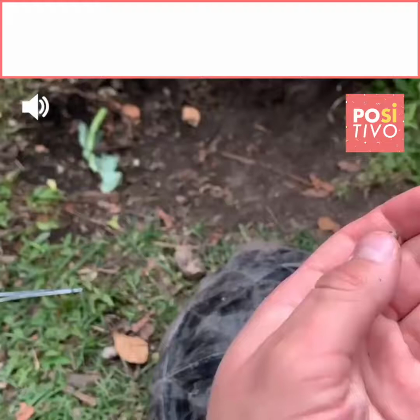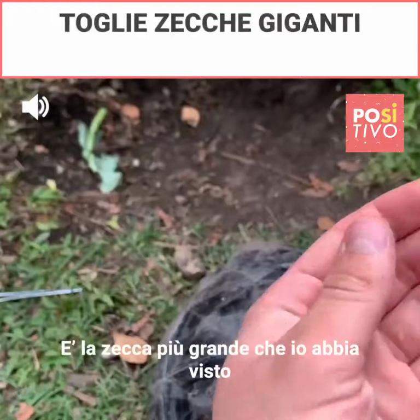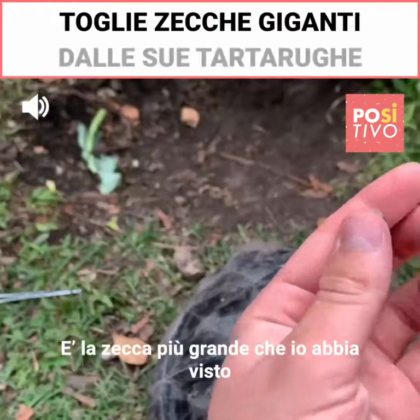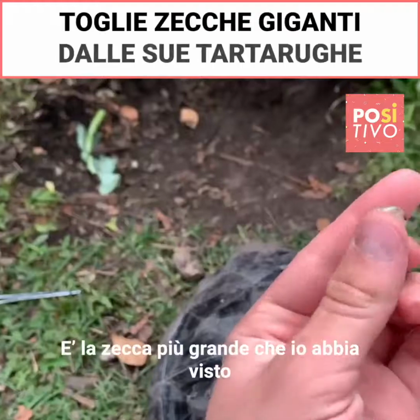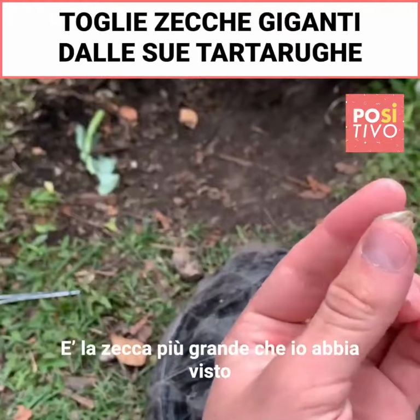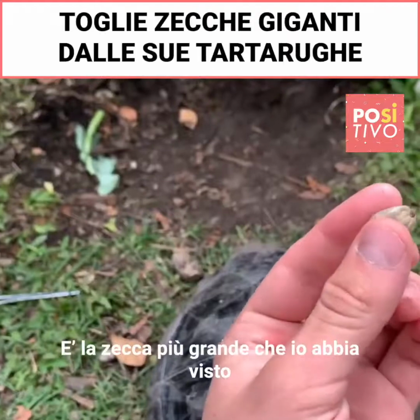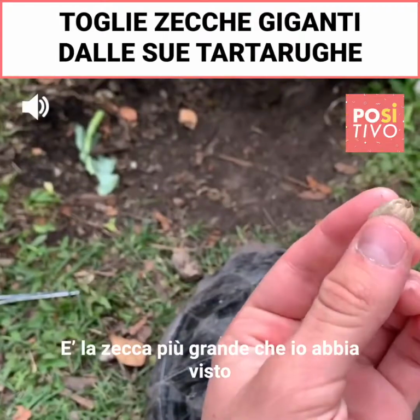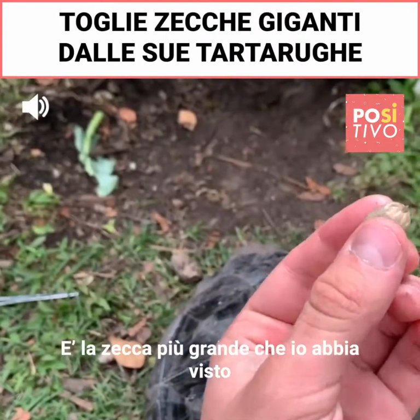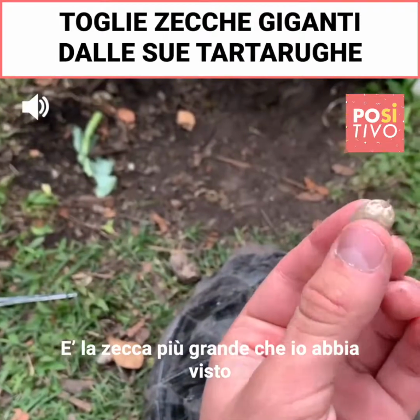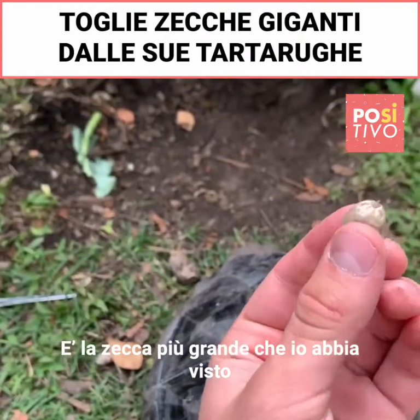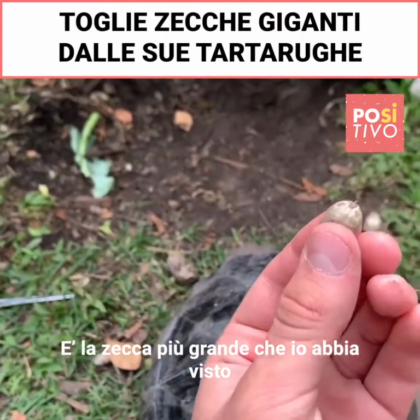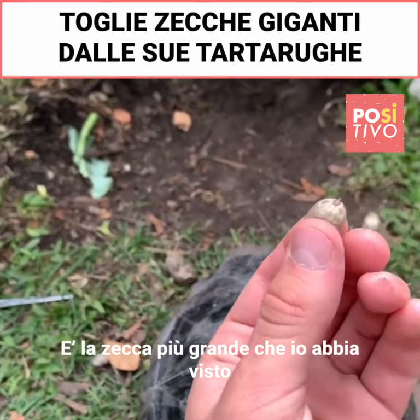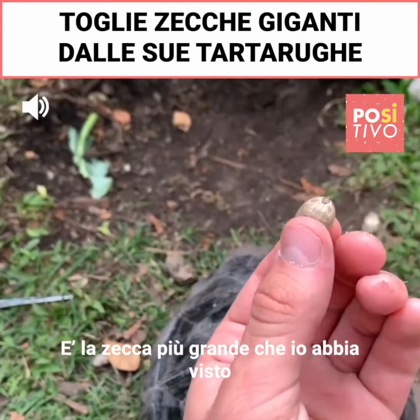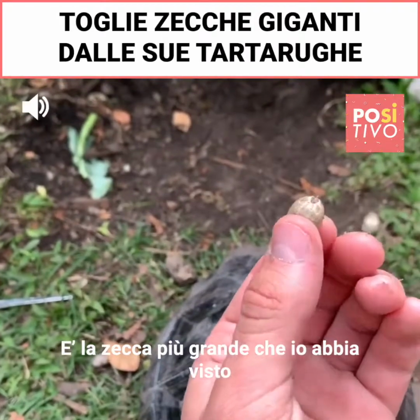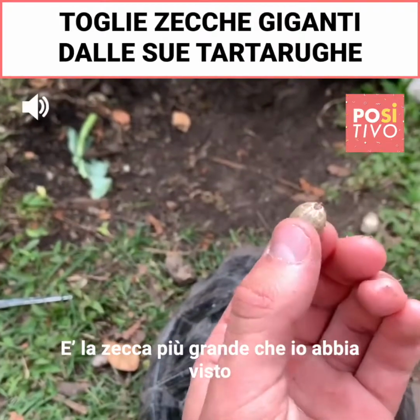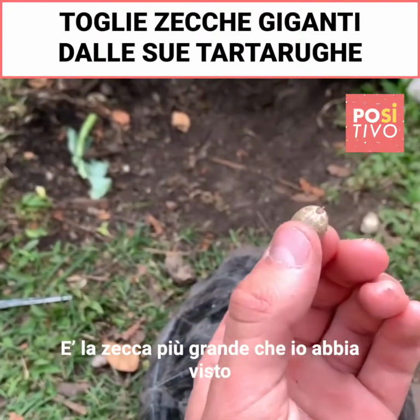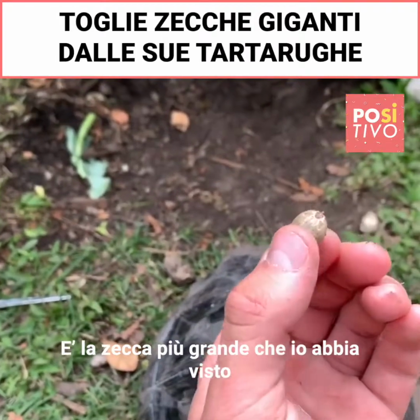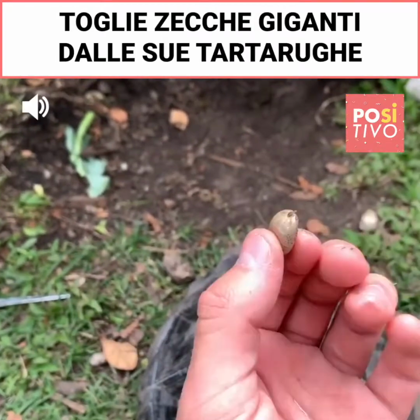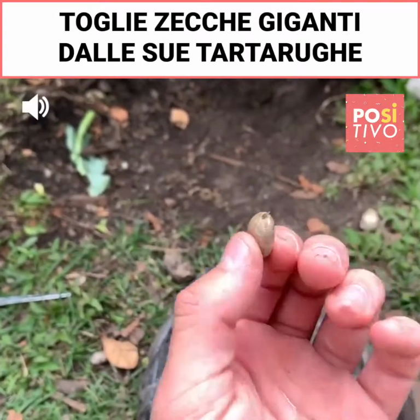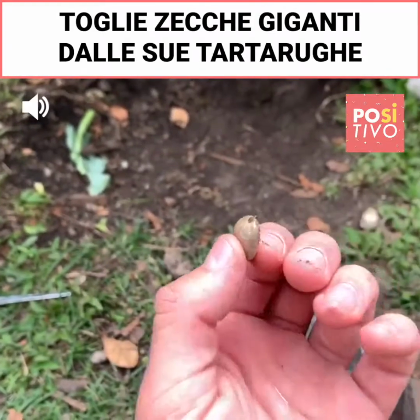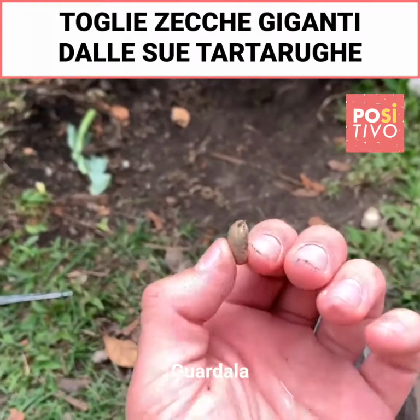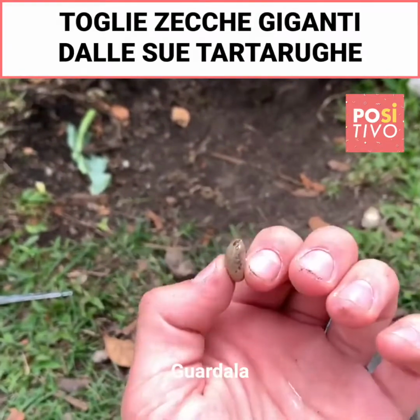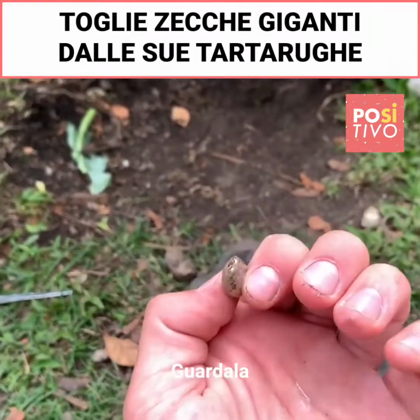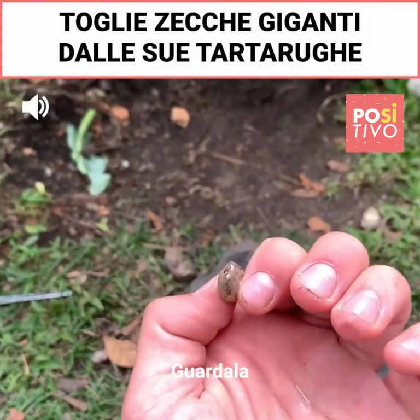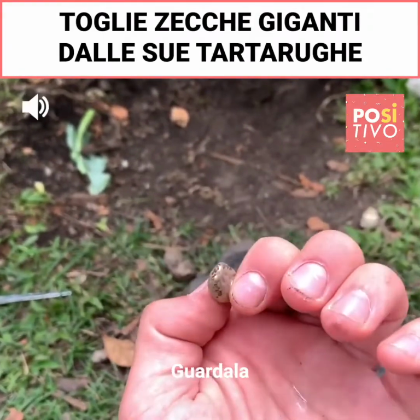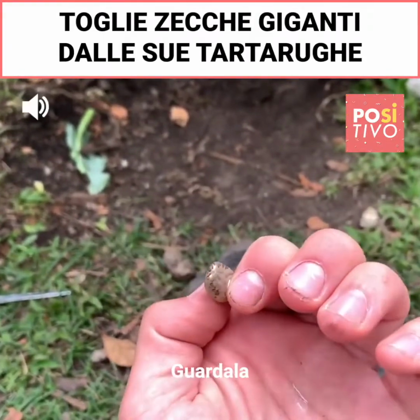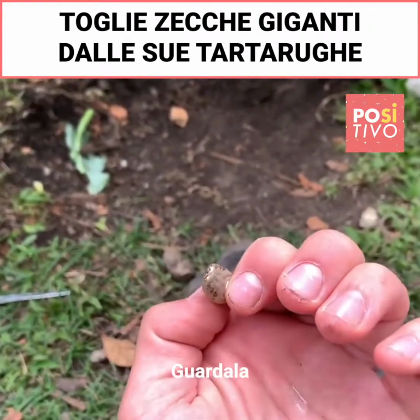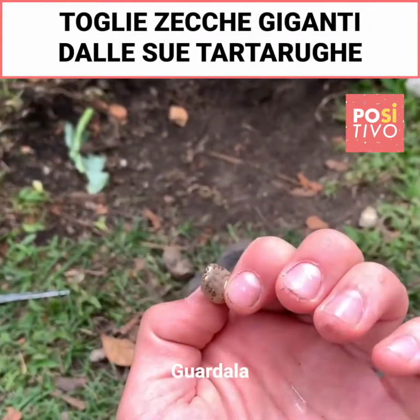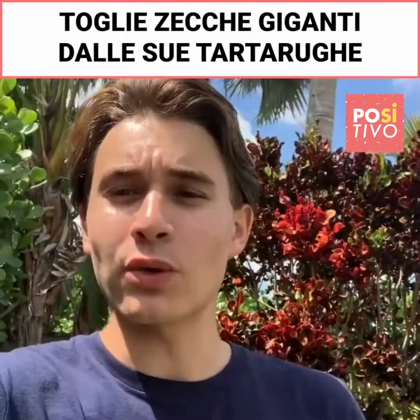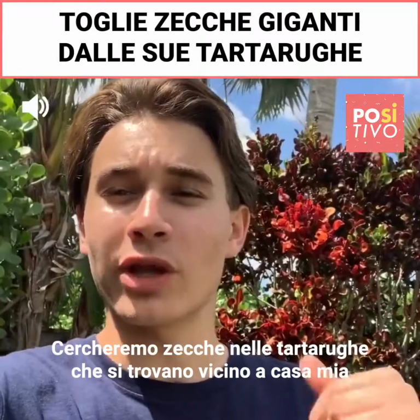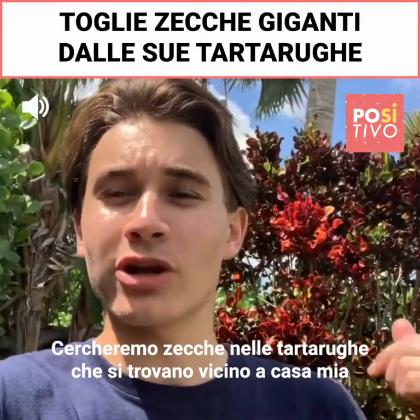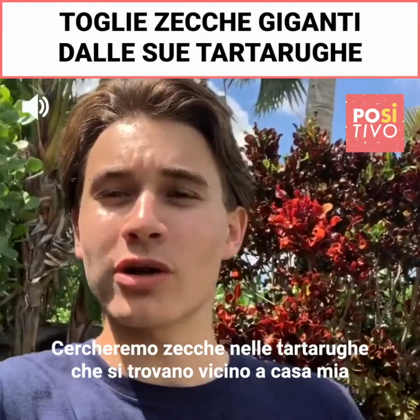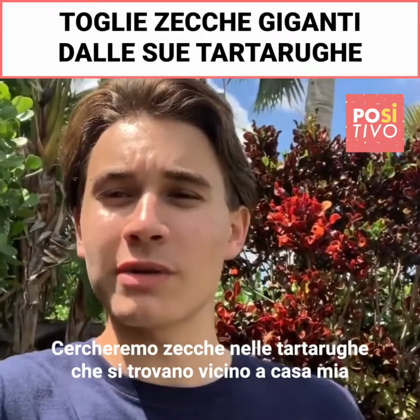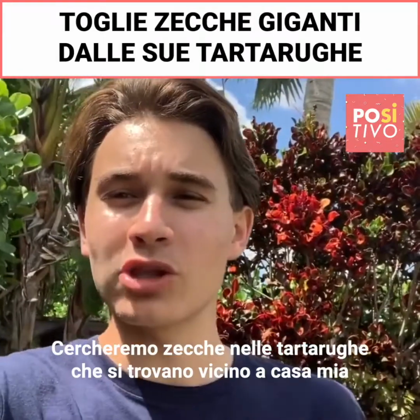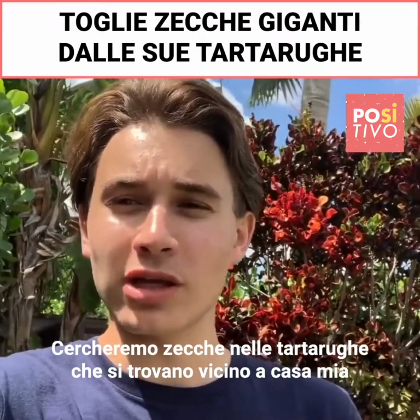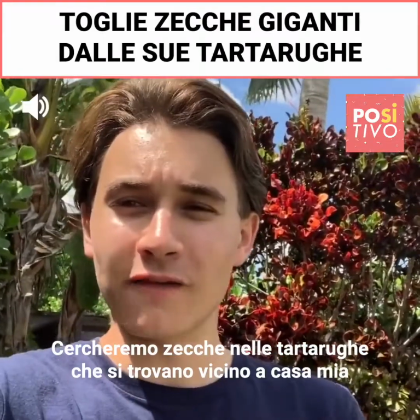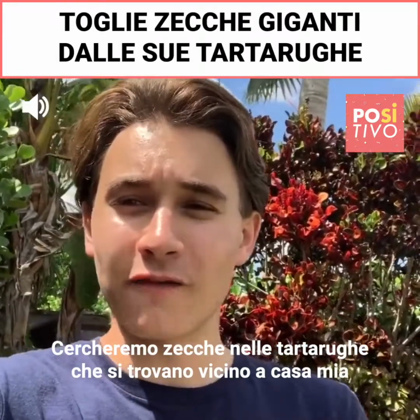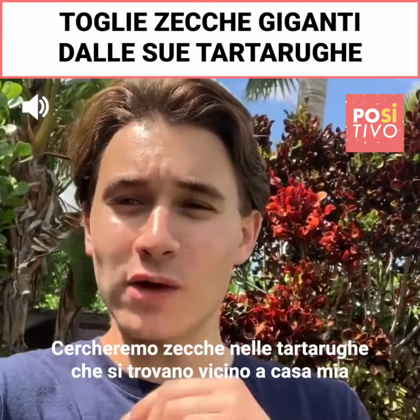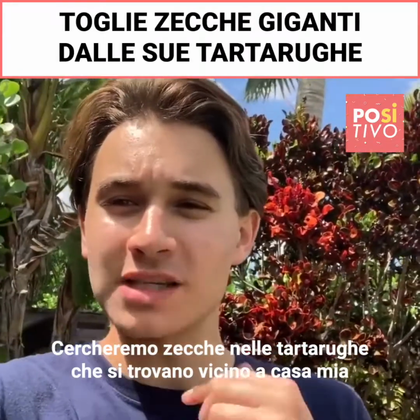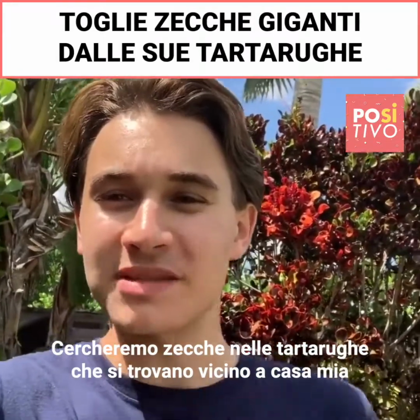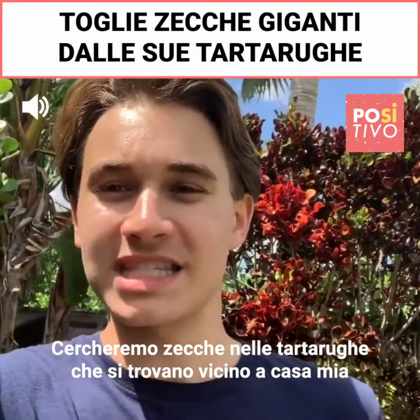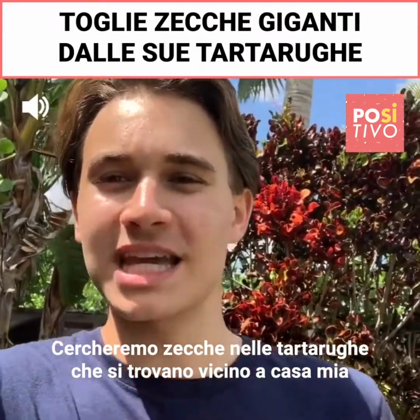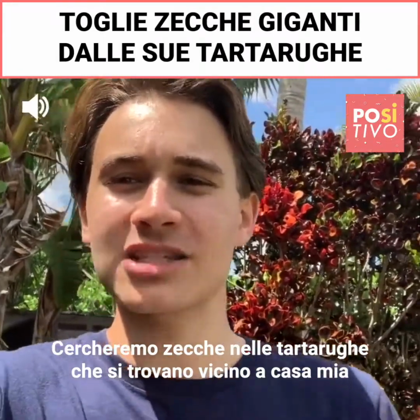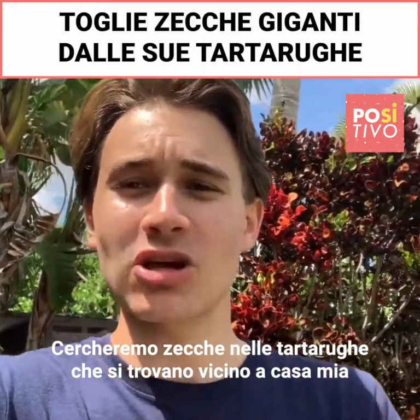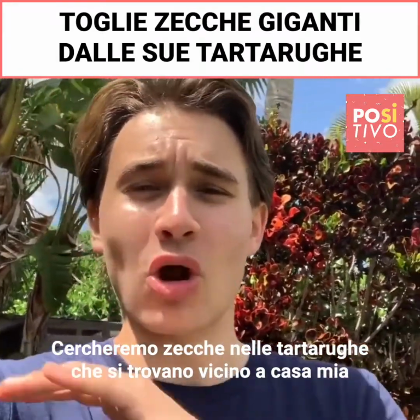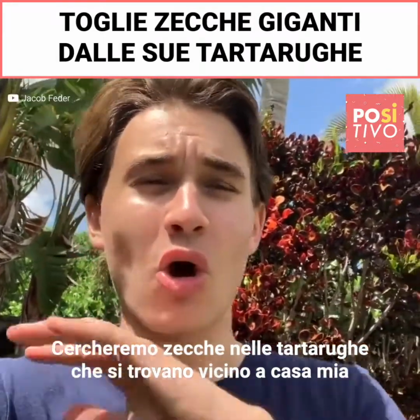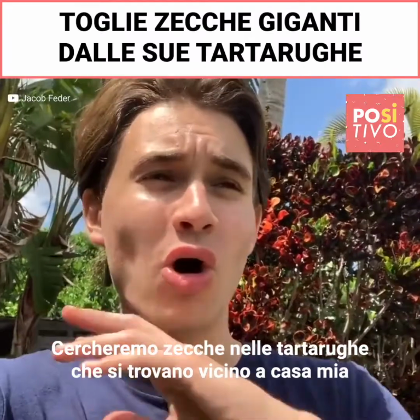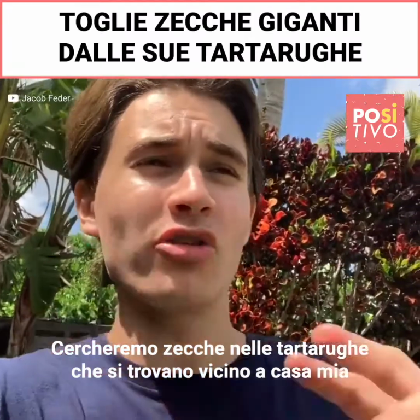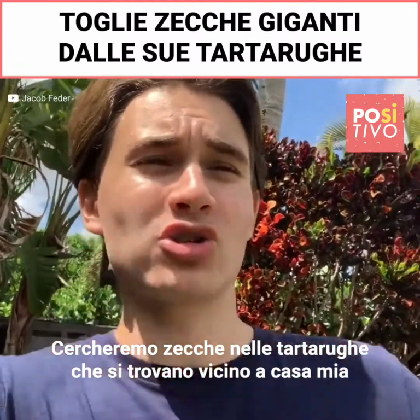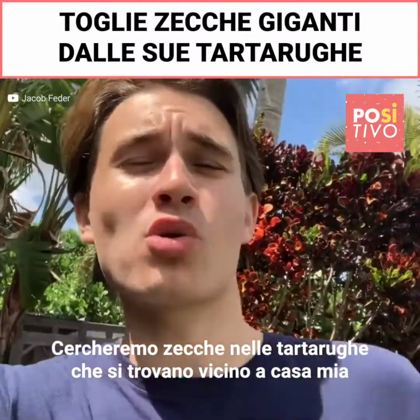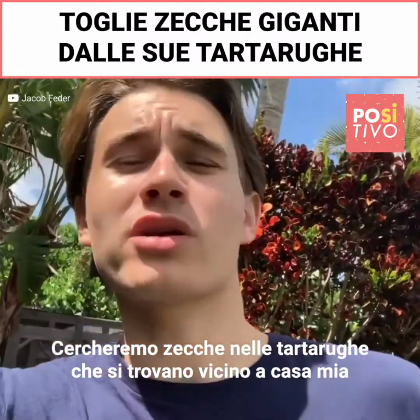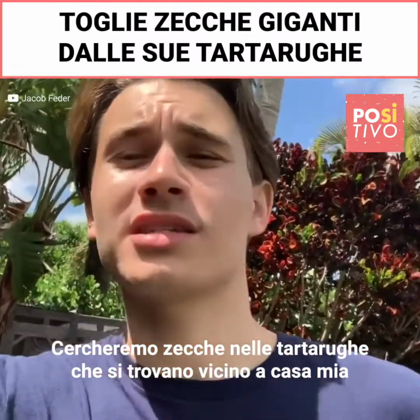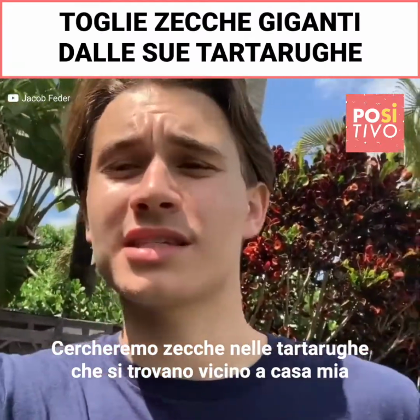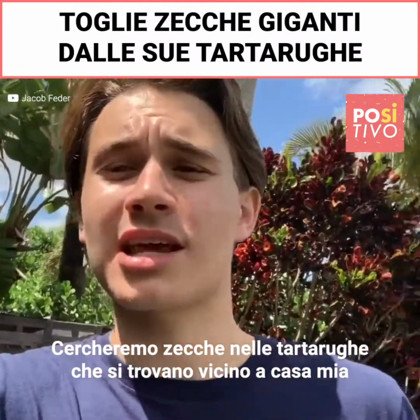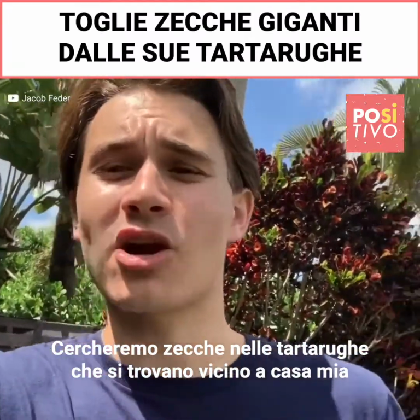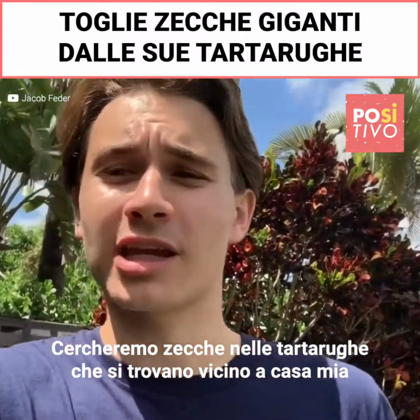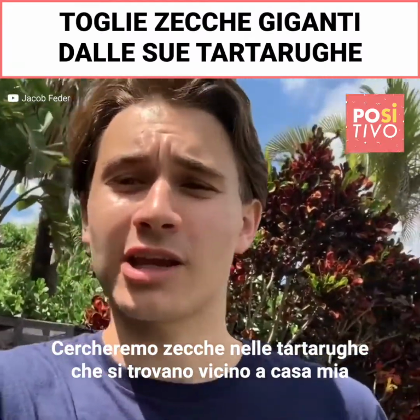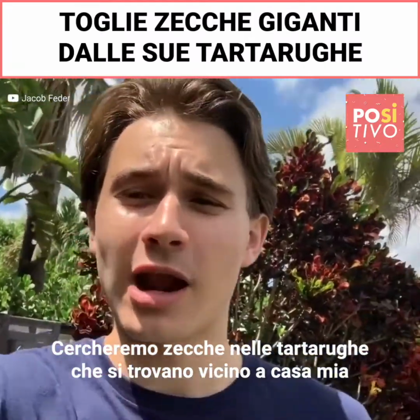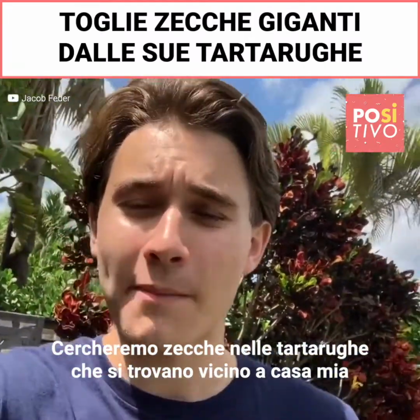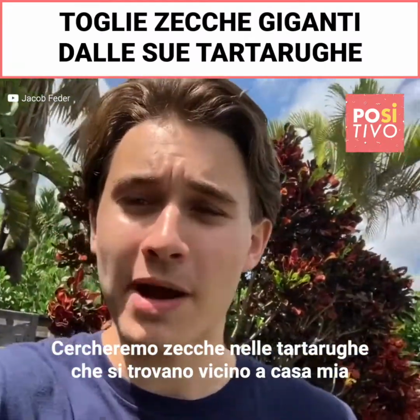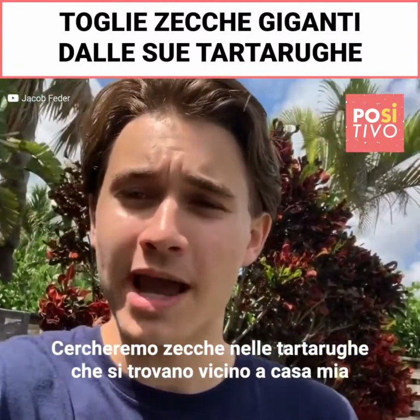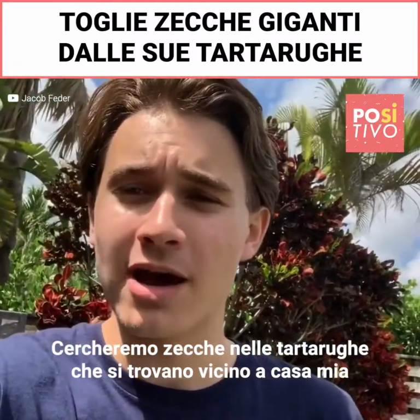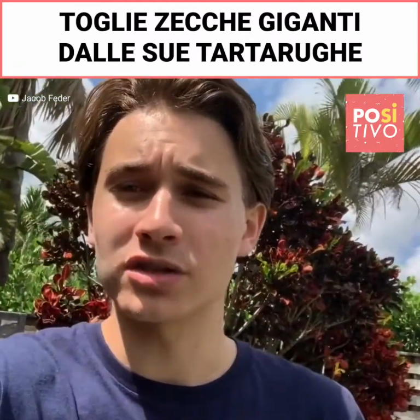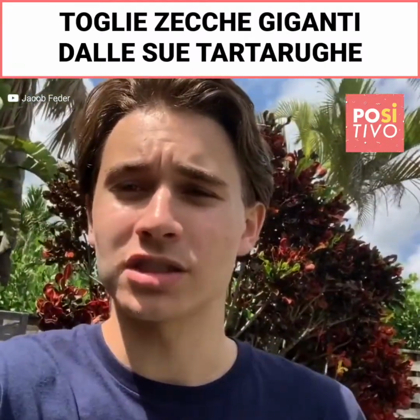This is the biggest tick I've ever seen. Just look at it. We are going to be looking for some ticks on all the tortoises that are here at my house.